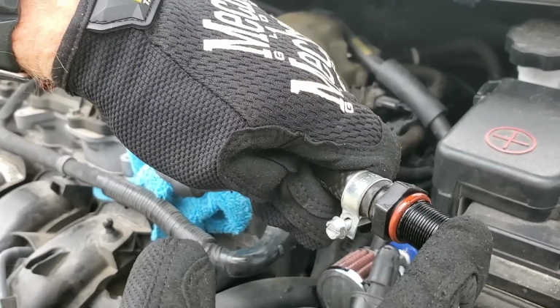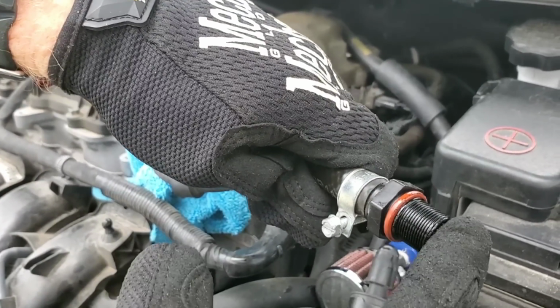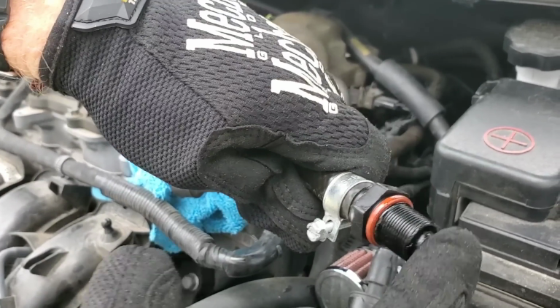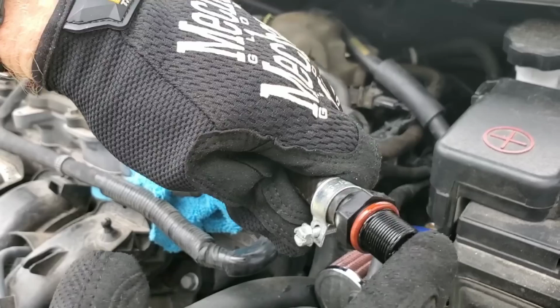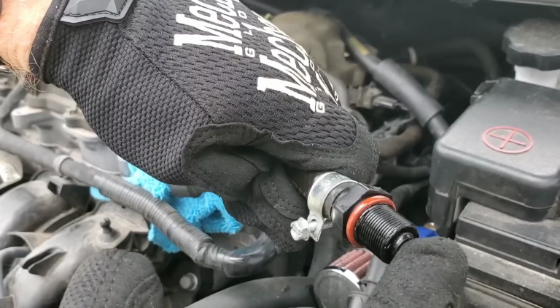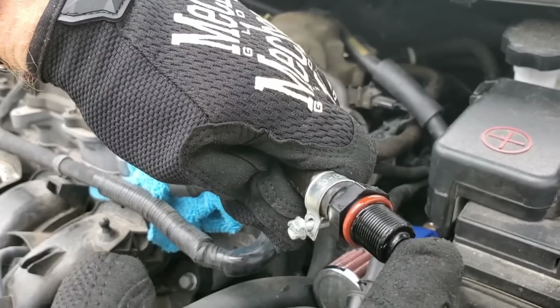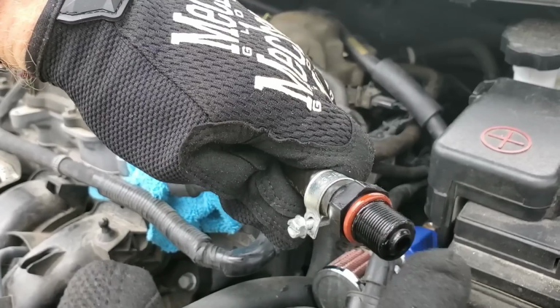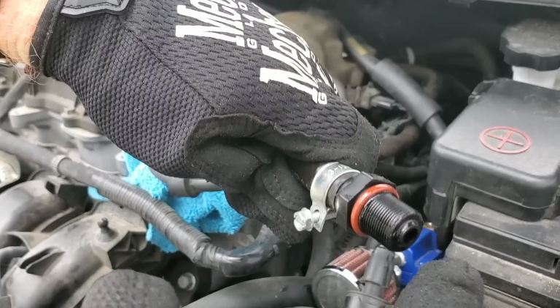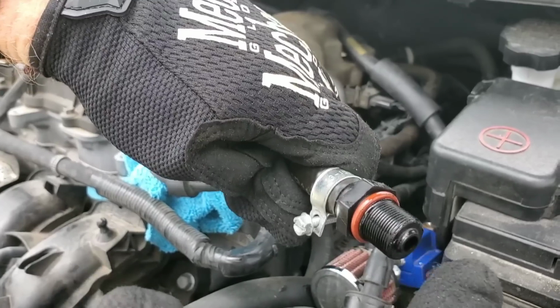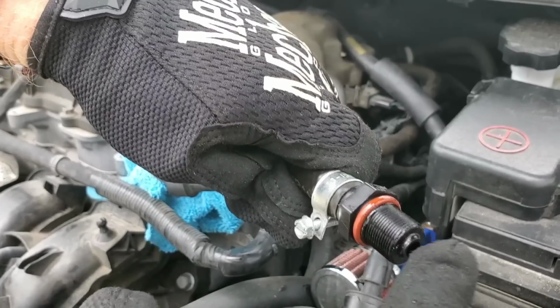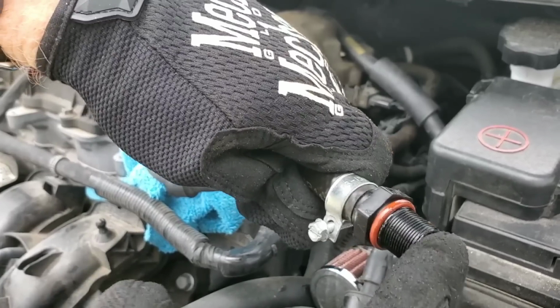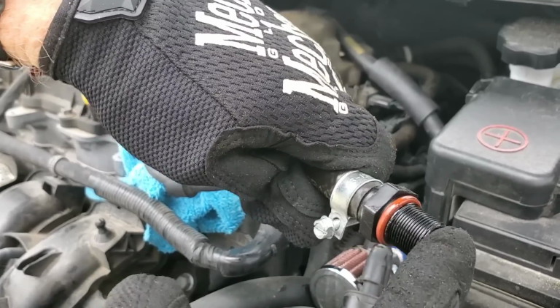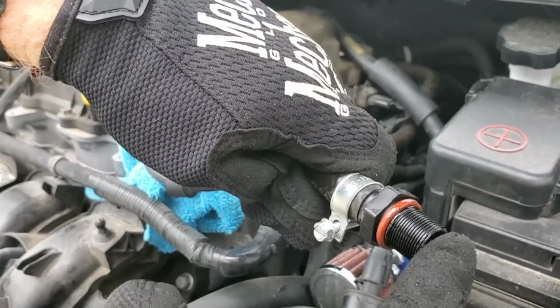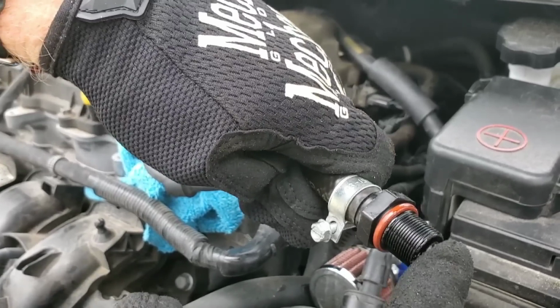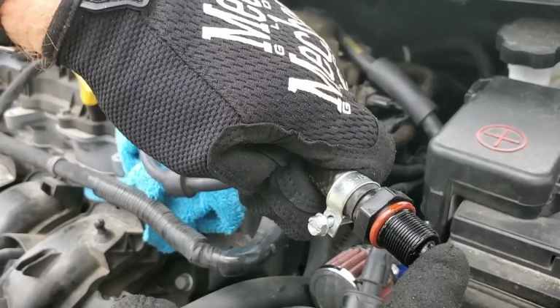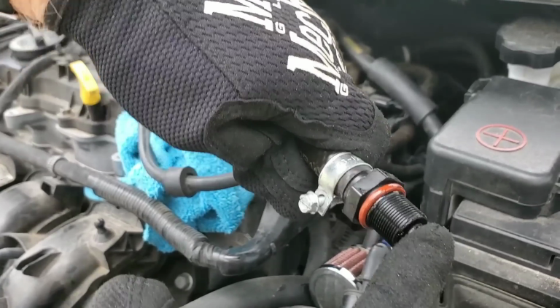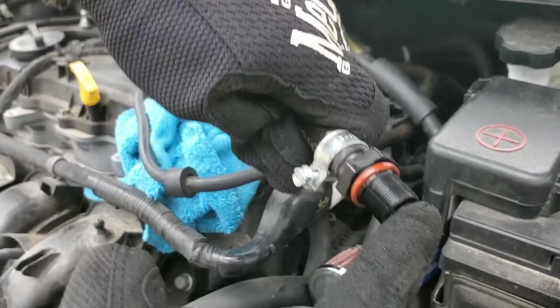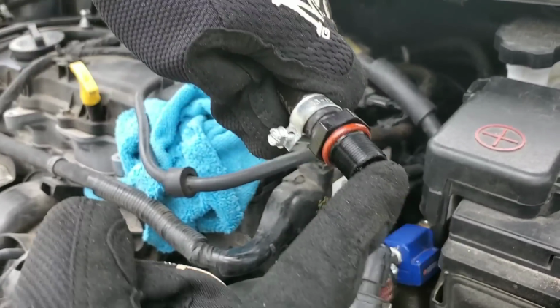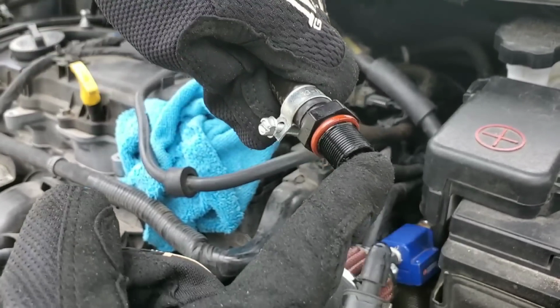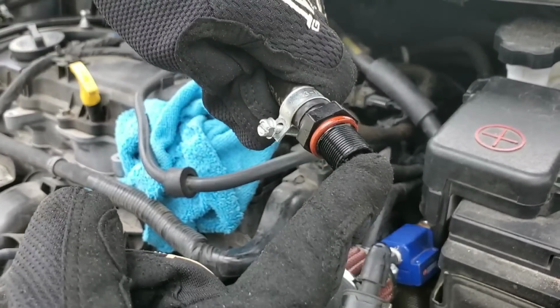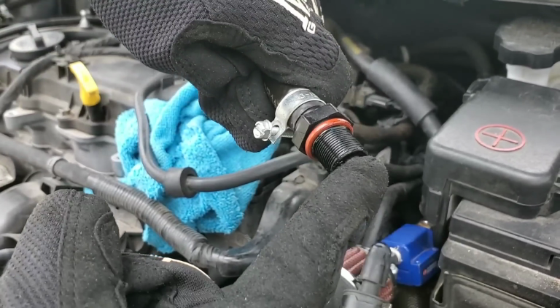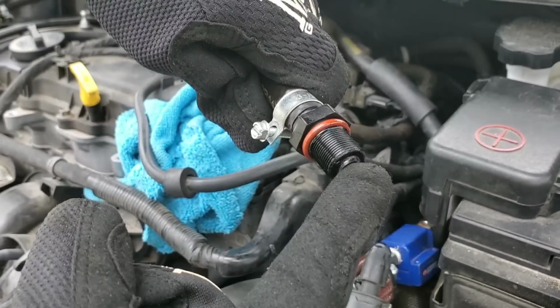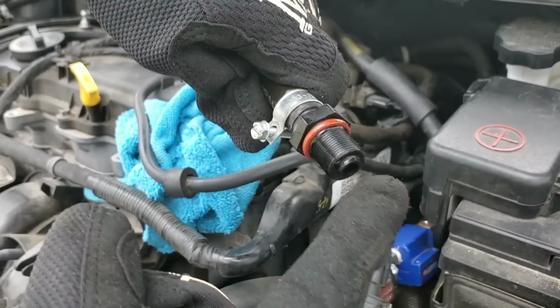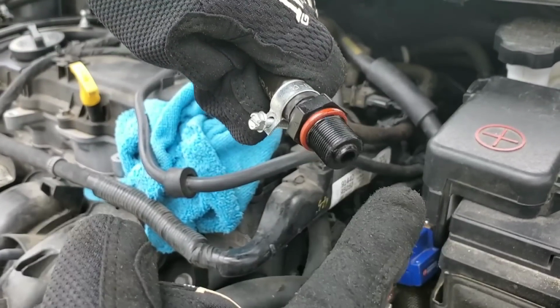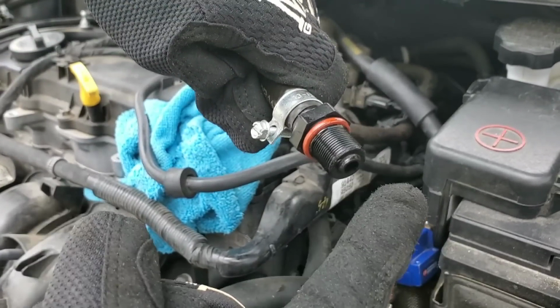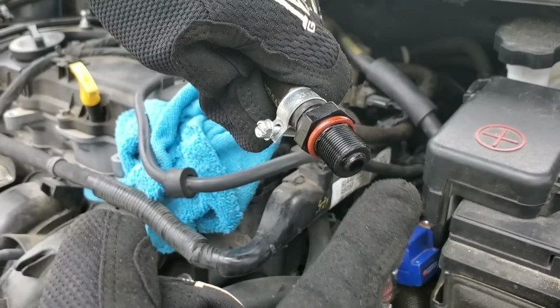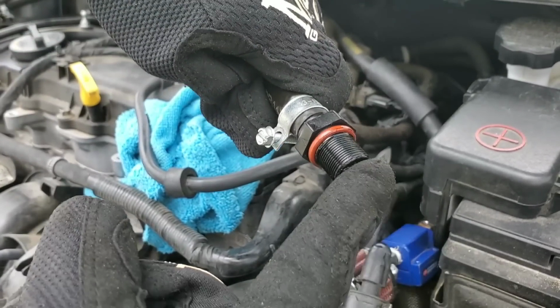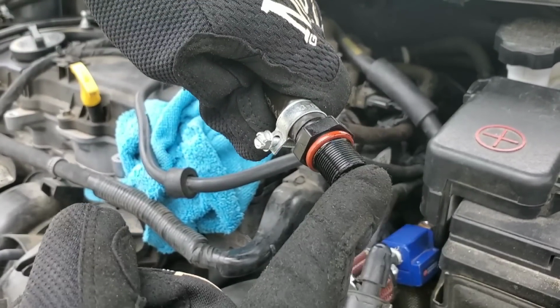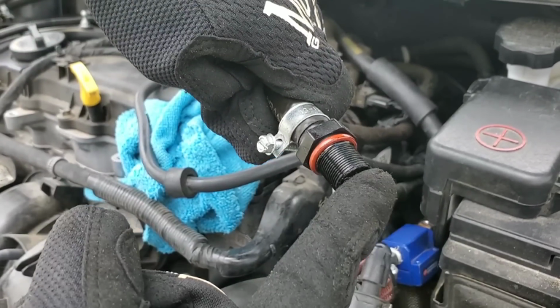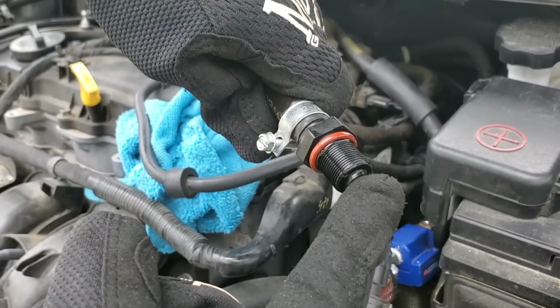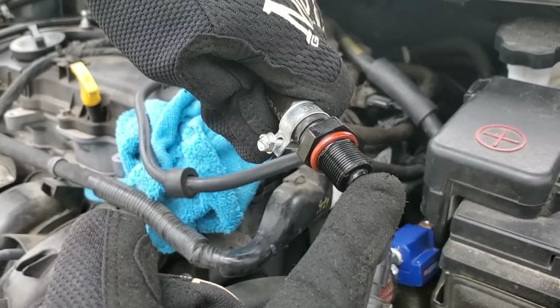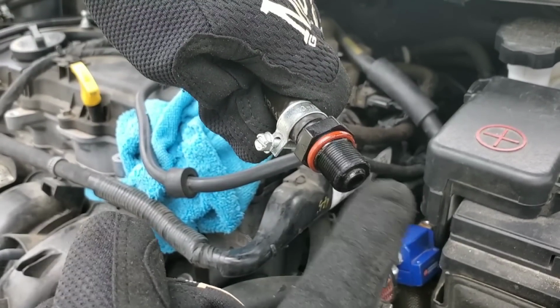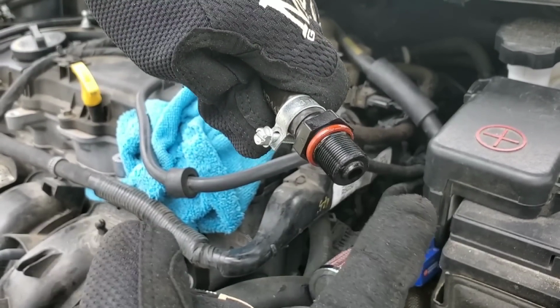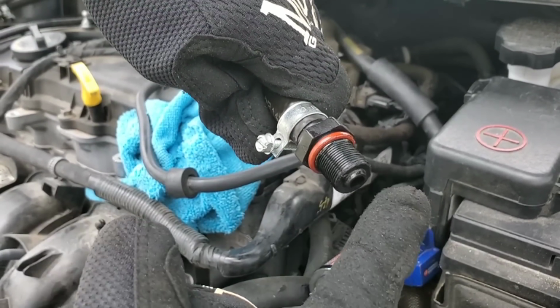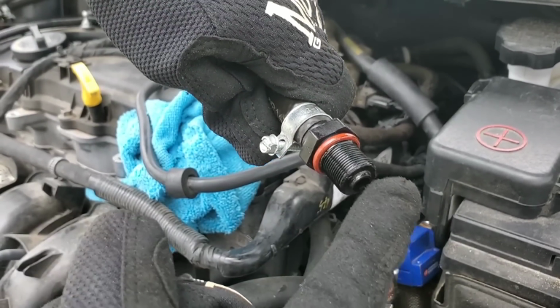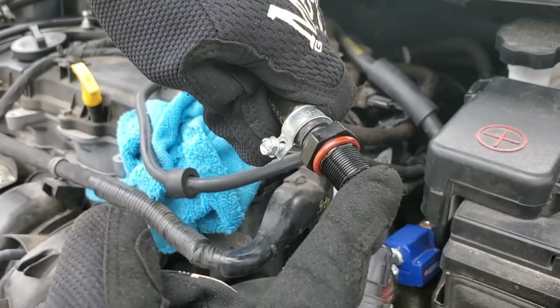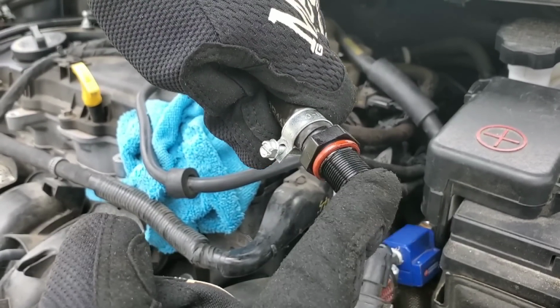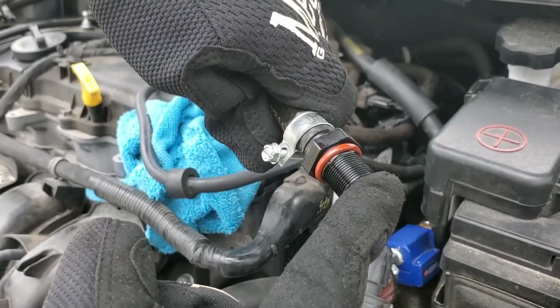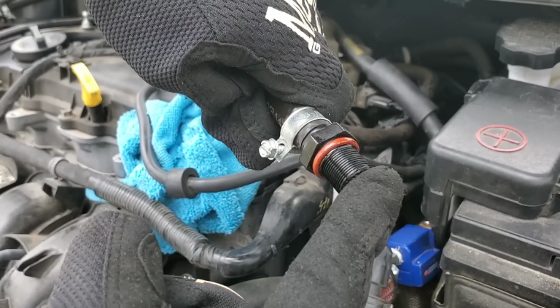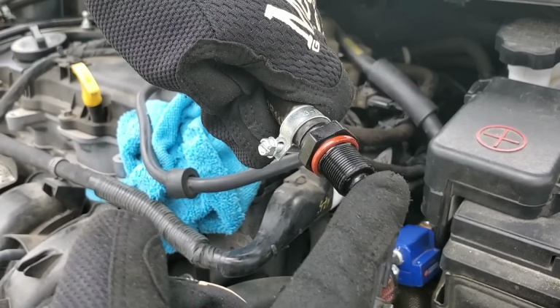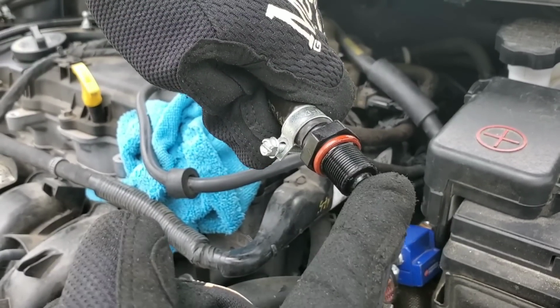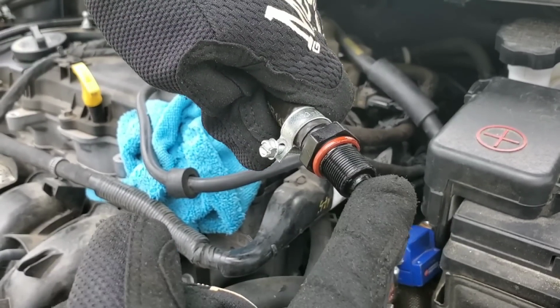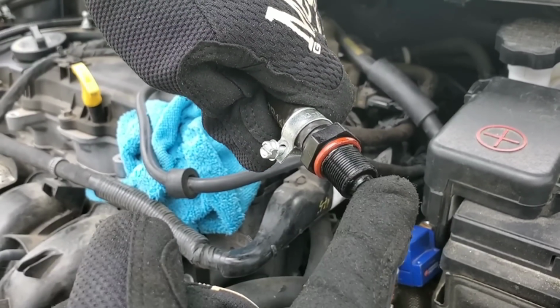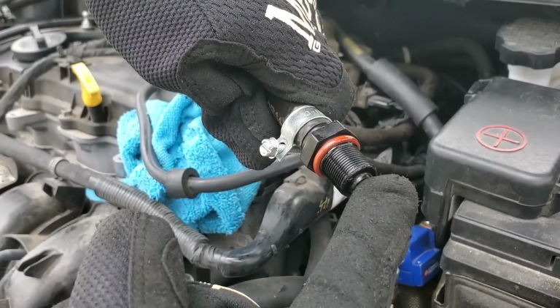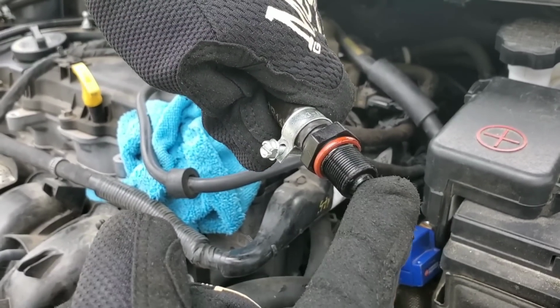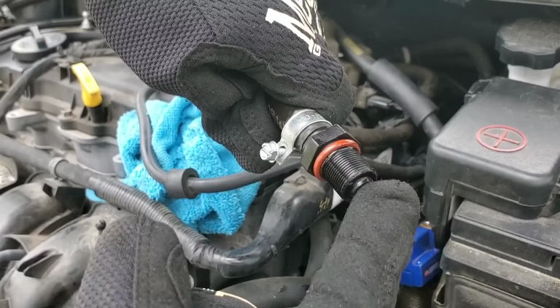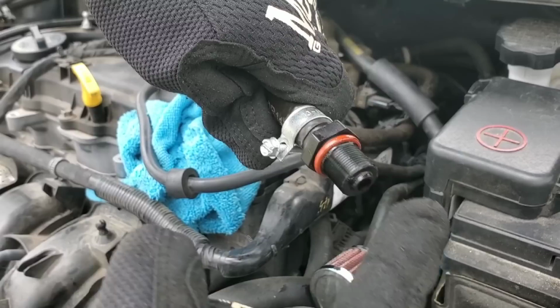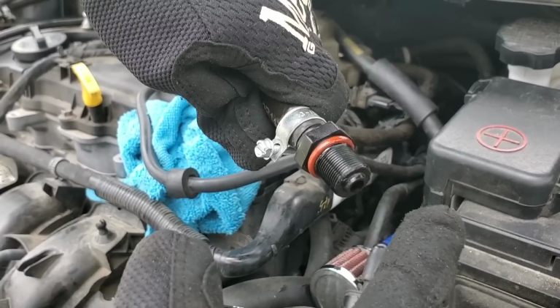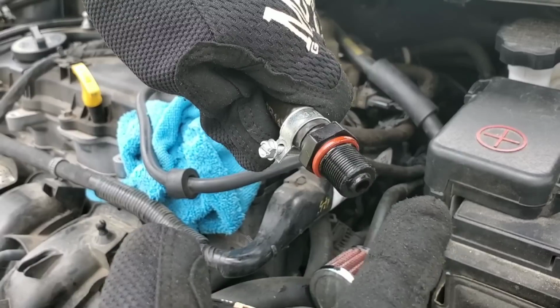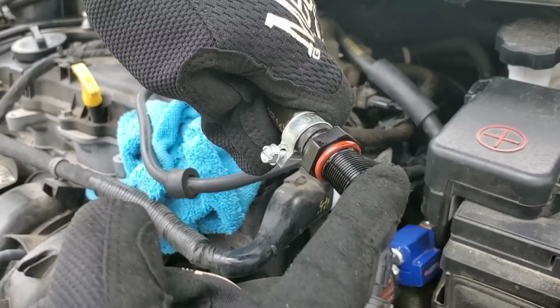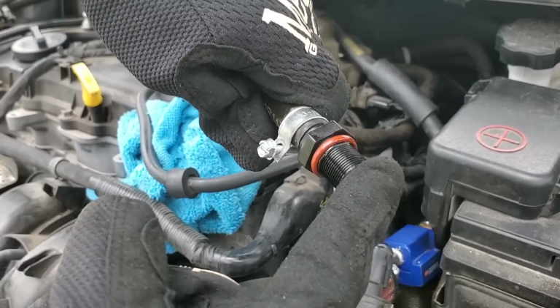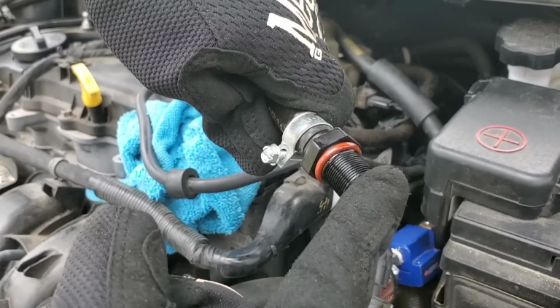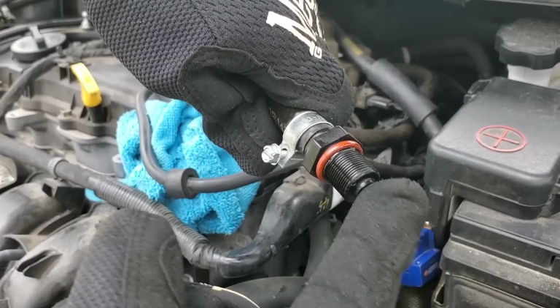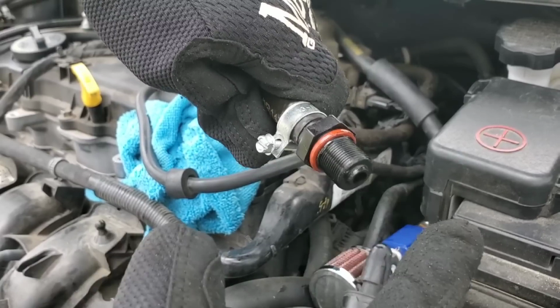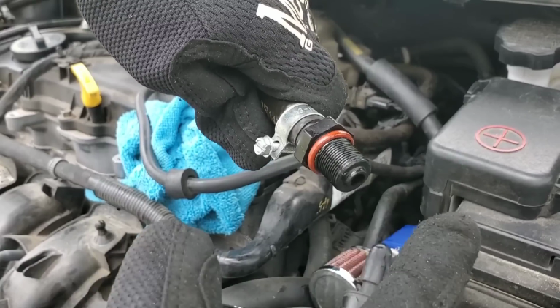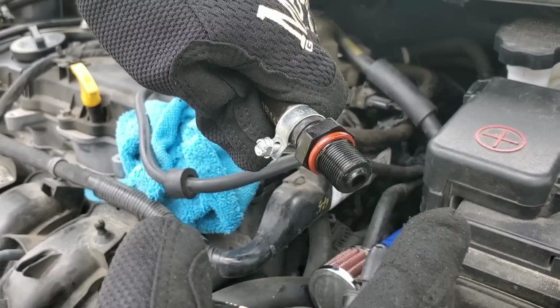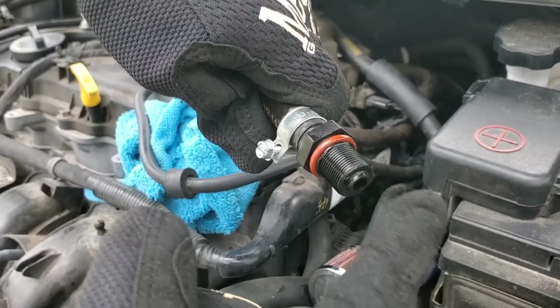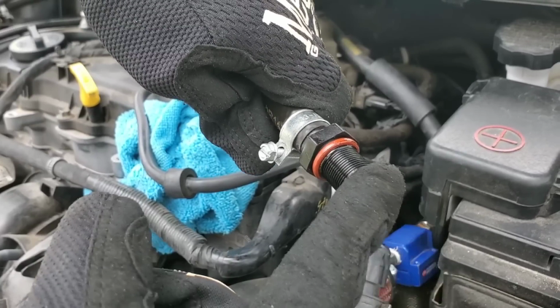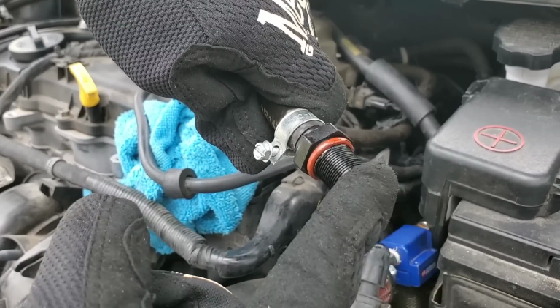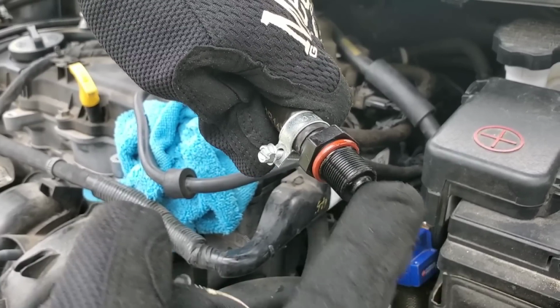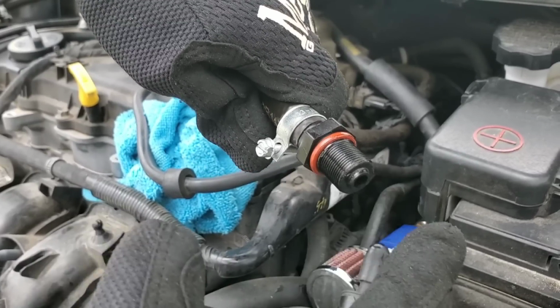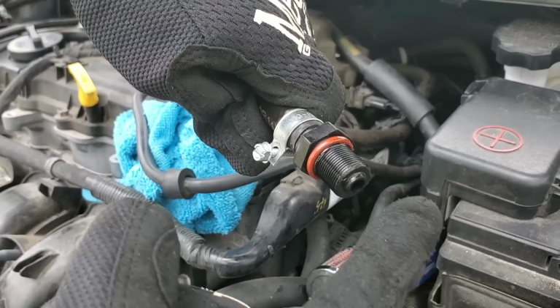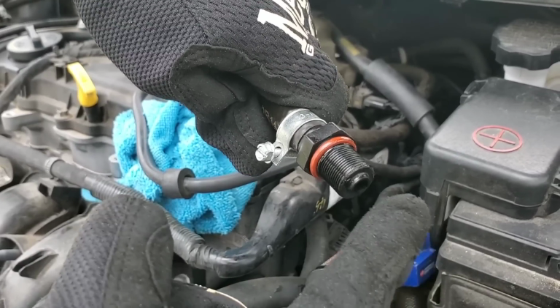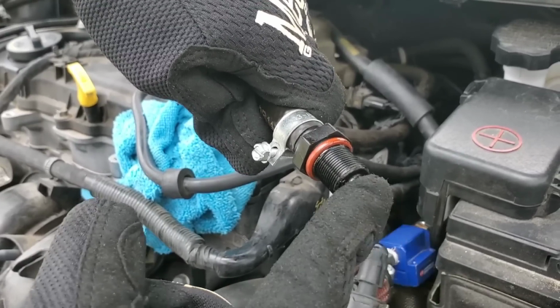This valve definitely works, so we'll go ahead and move on to cleaning the valve. As you can hear, the valve definitely needs cleaned.